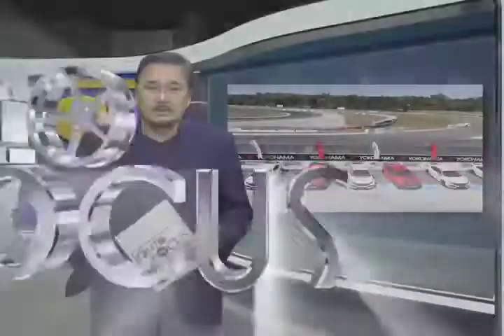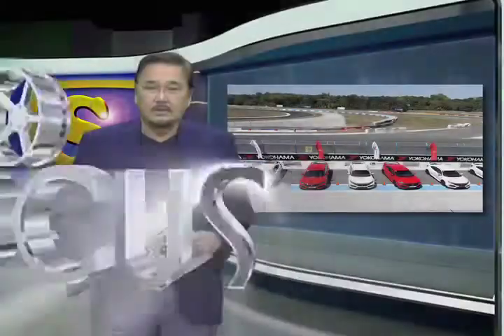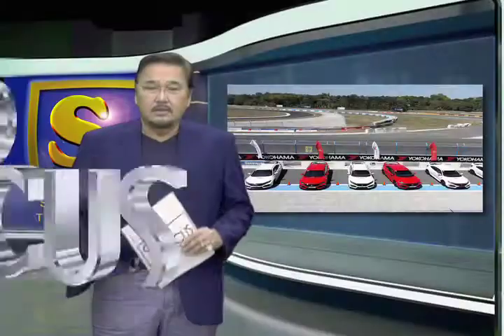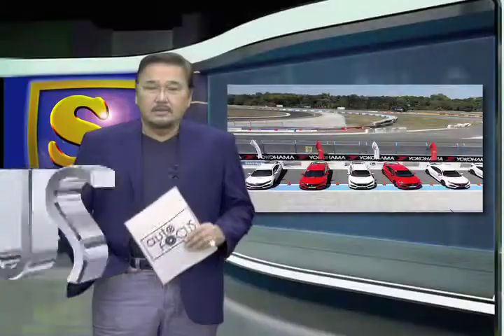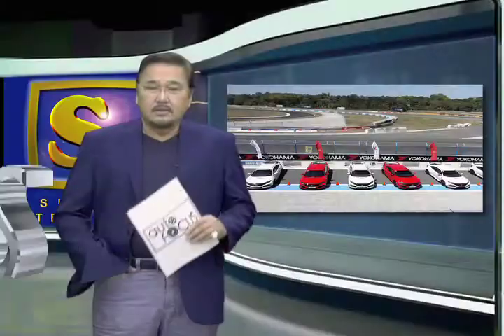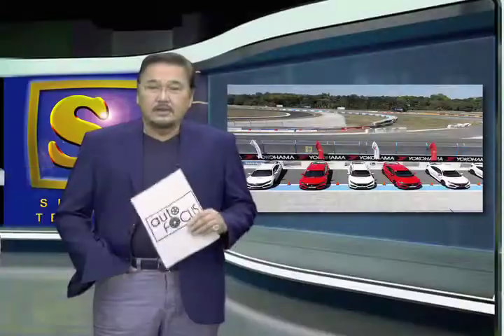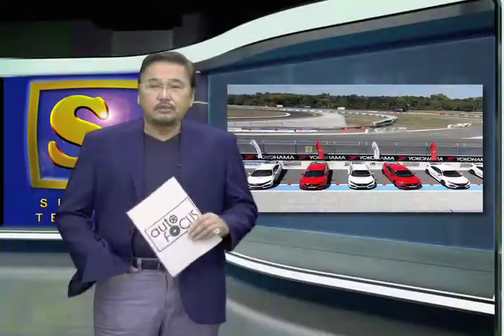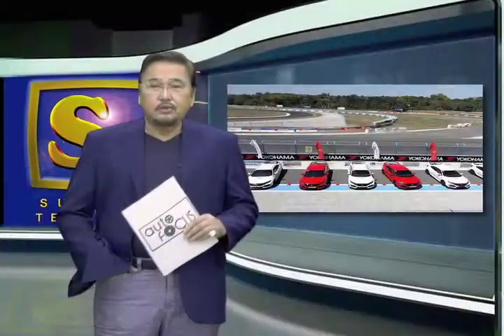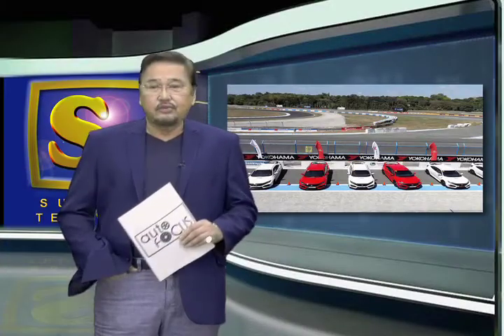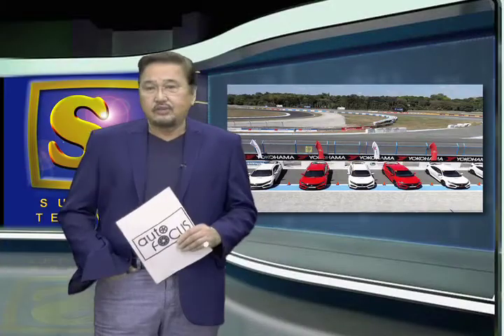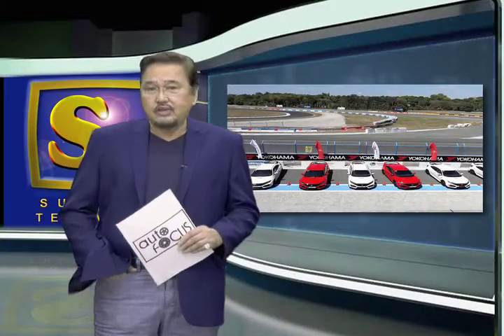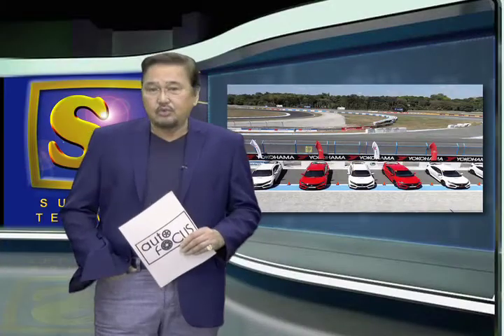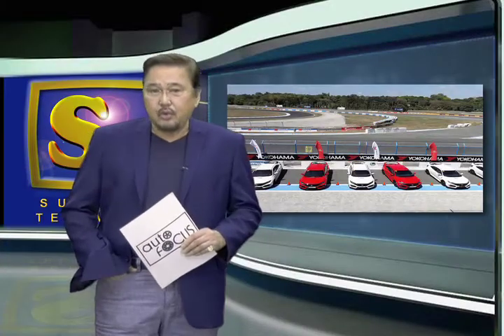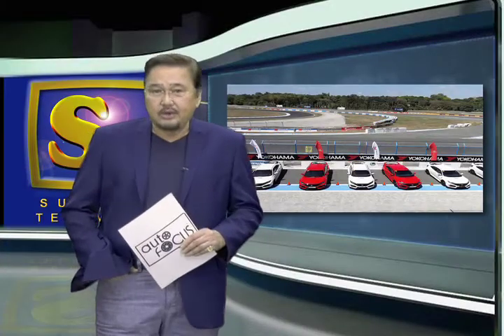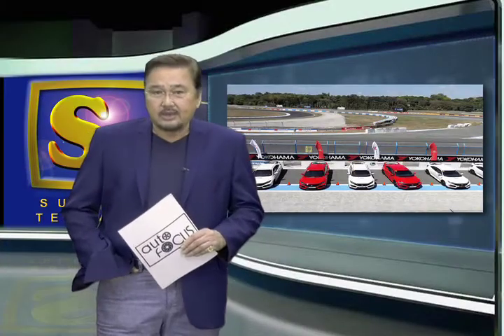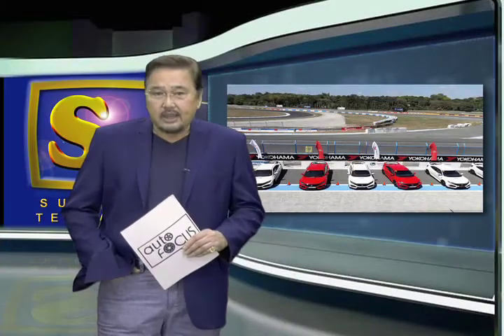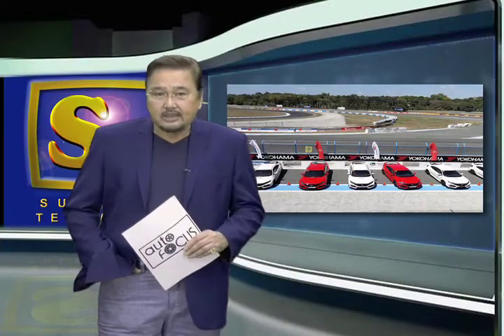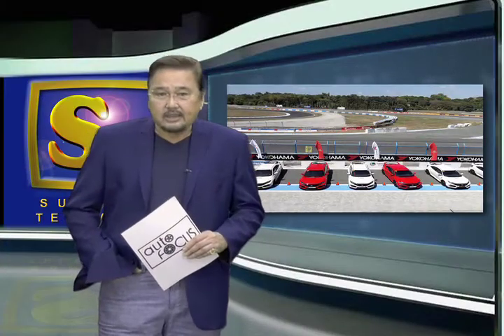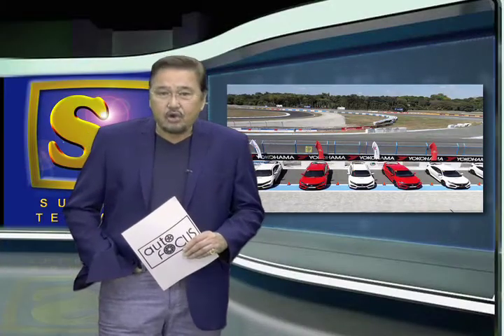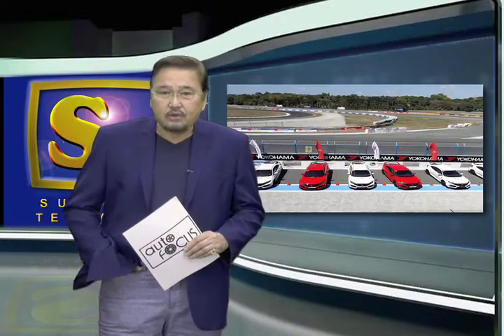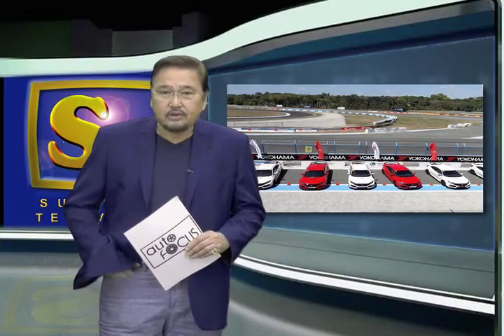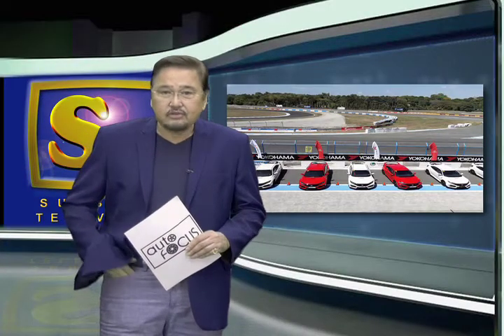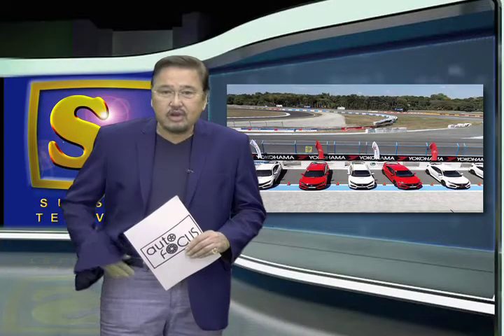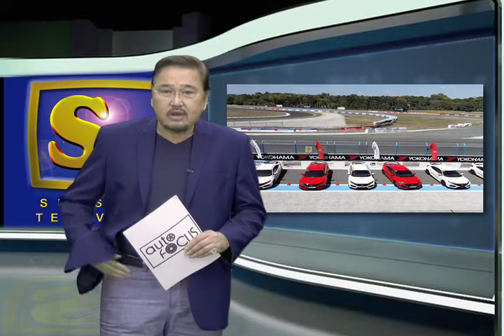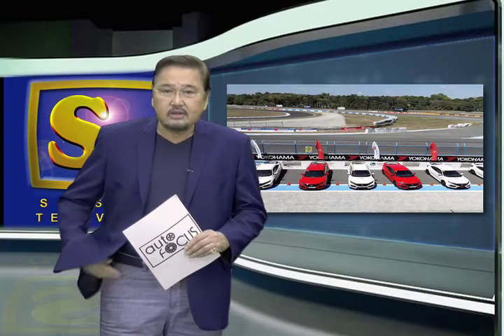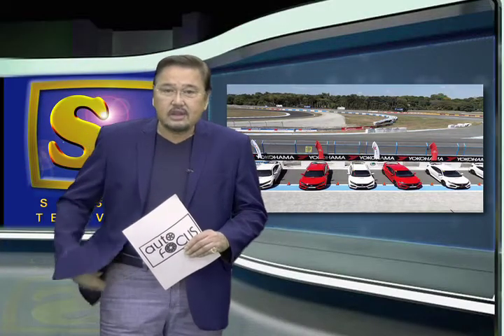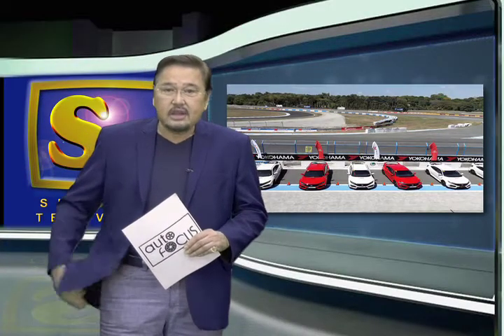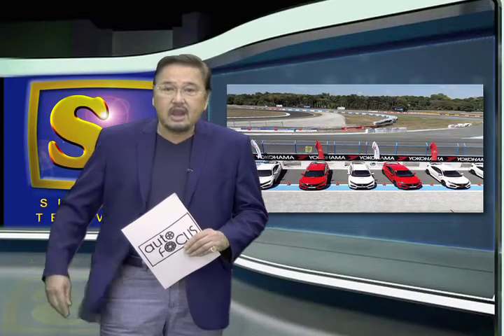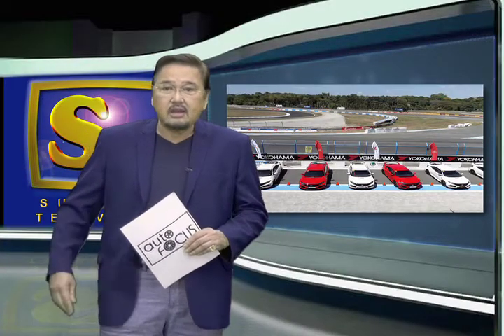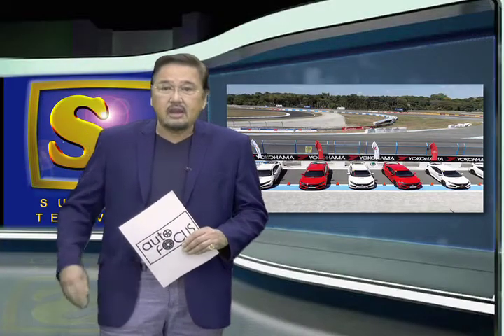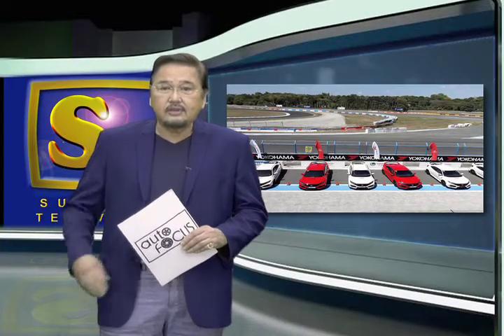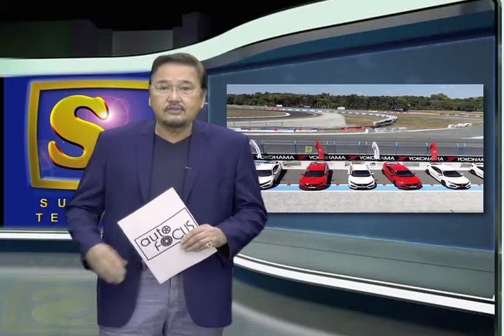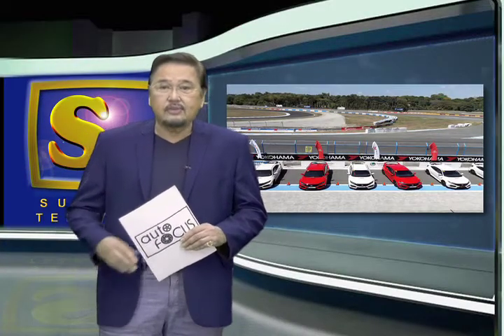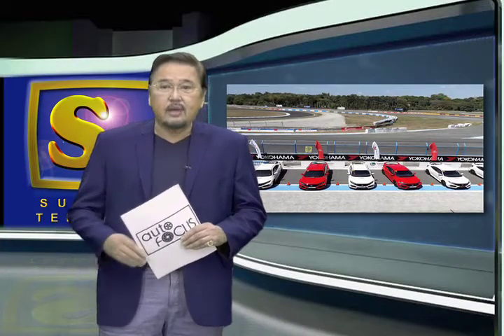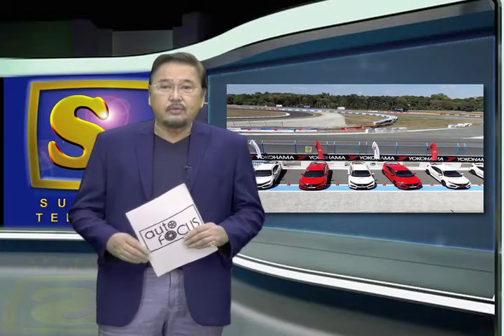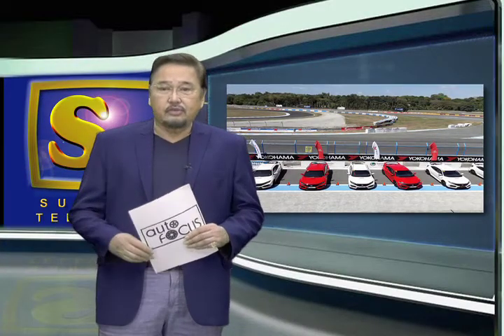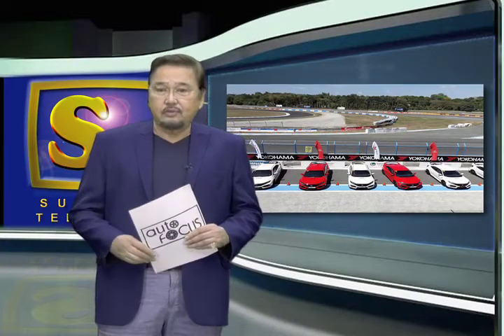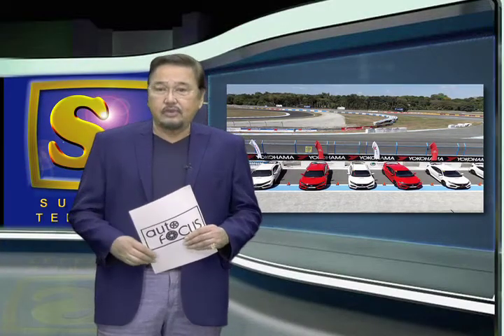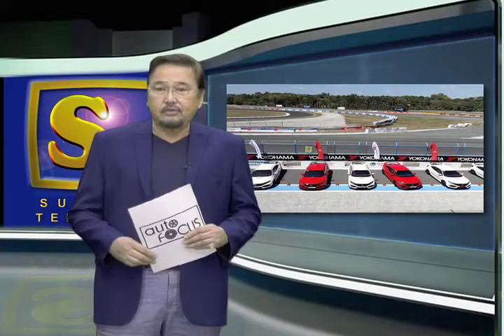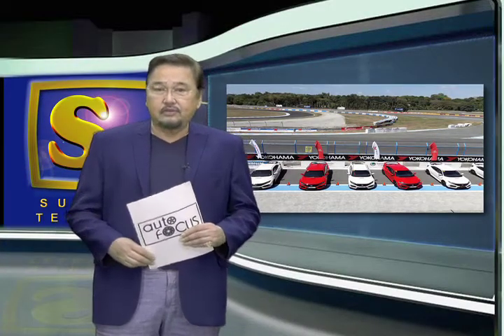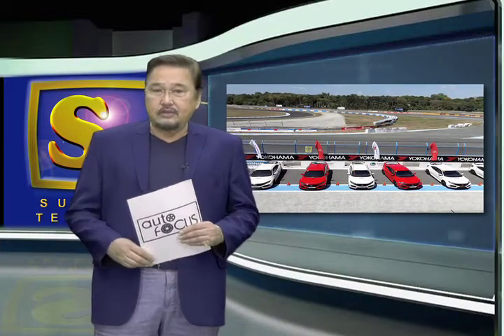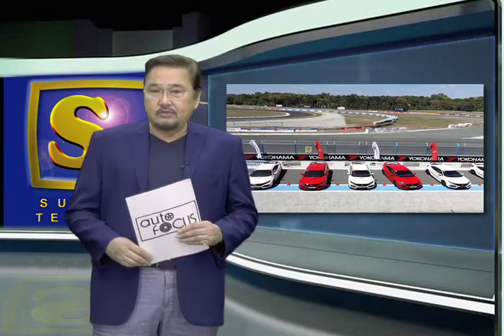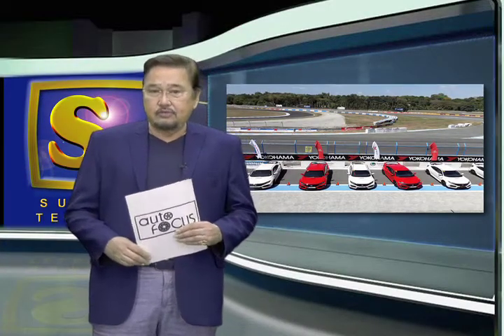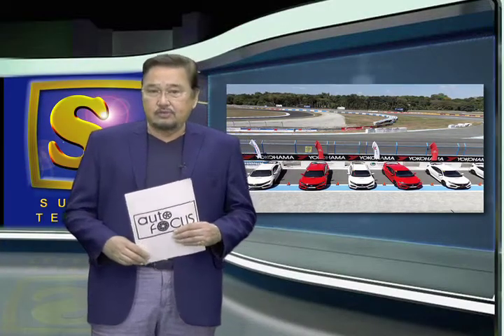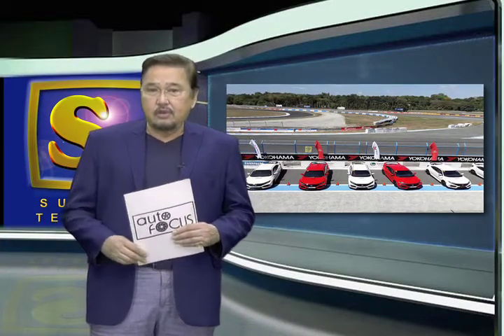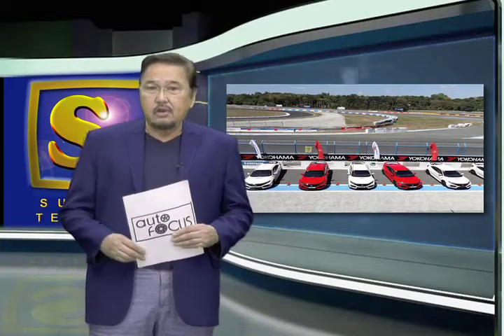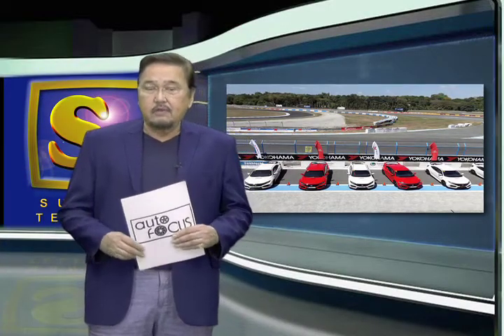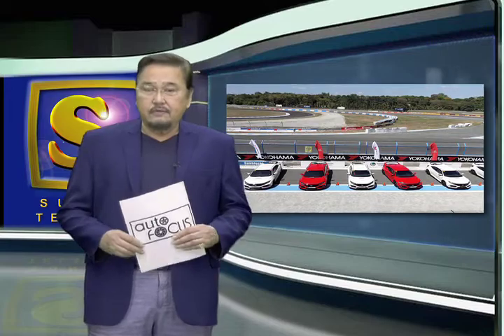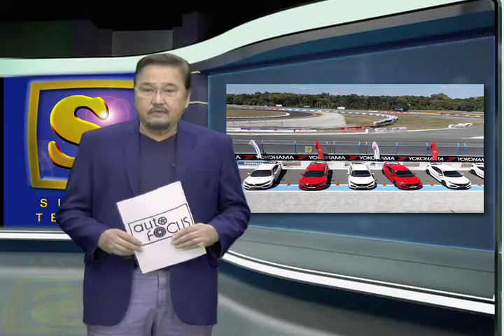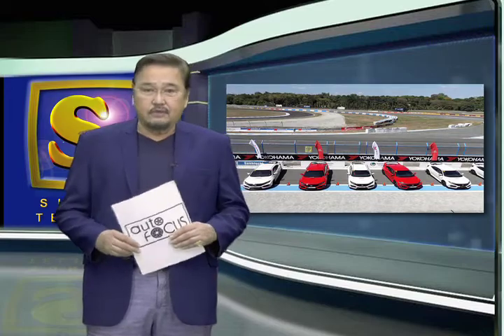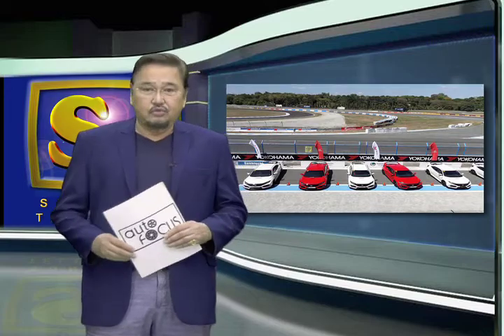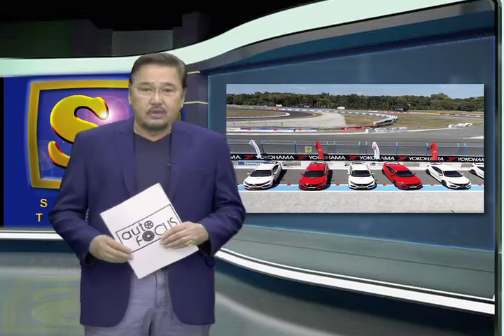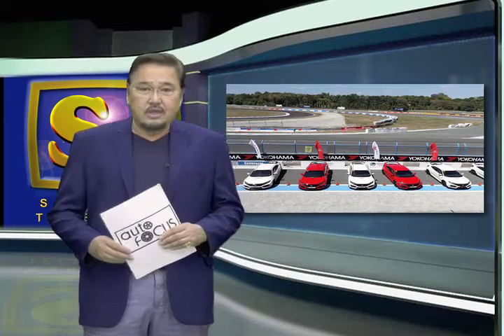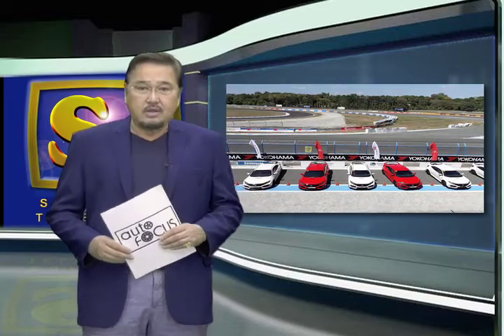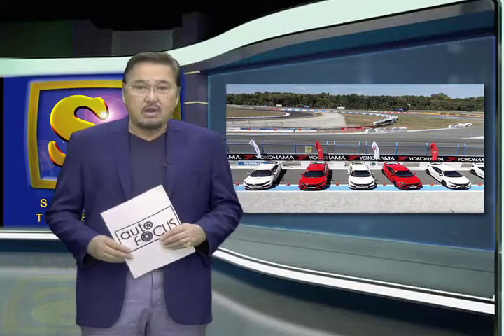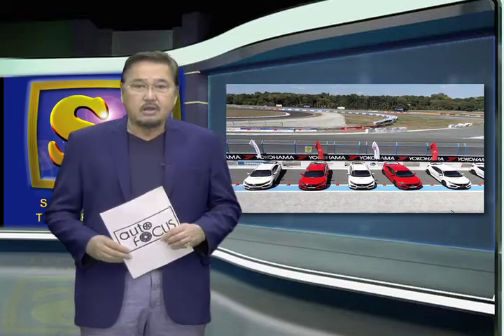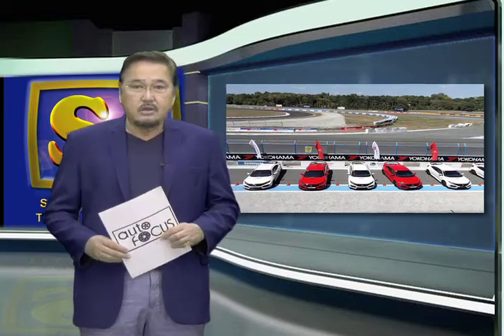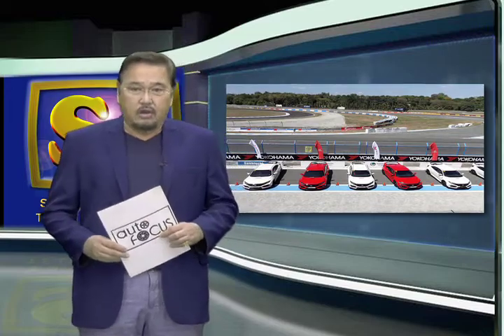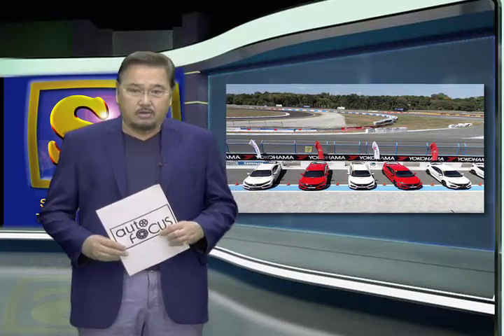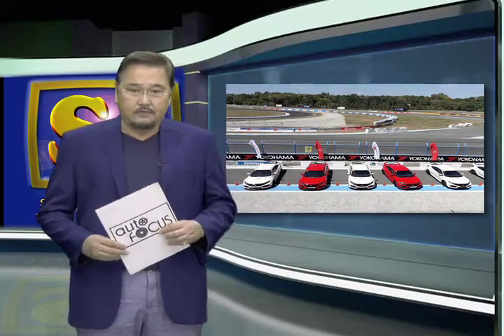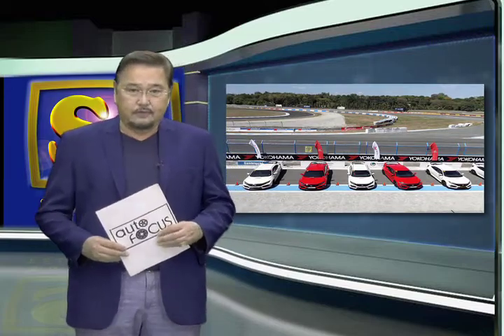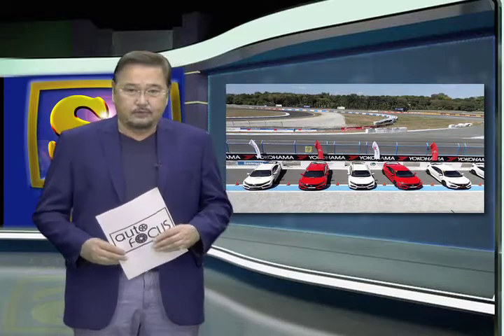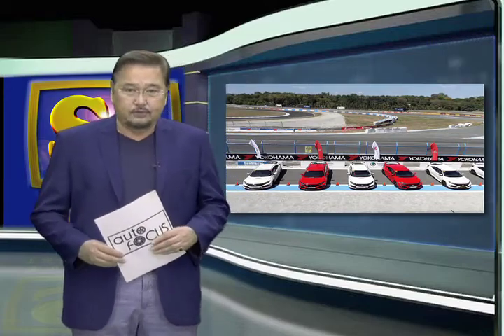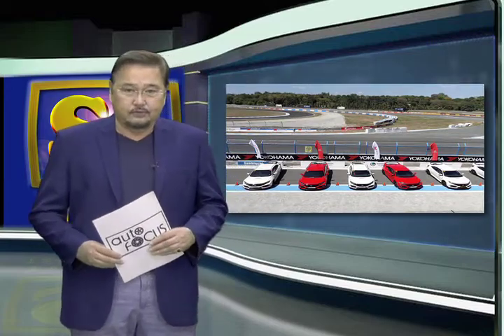That was the 2018 Honda Track Day Highlights, our special feature for this week on Autofocus.